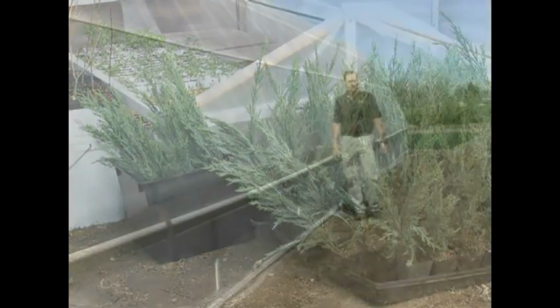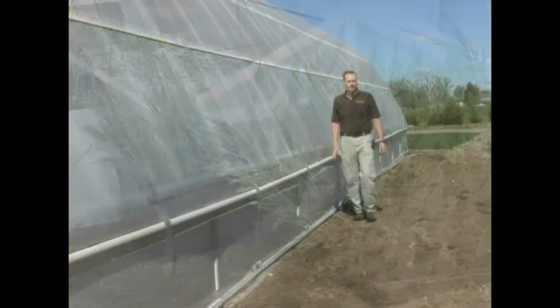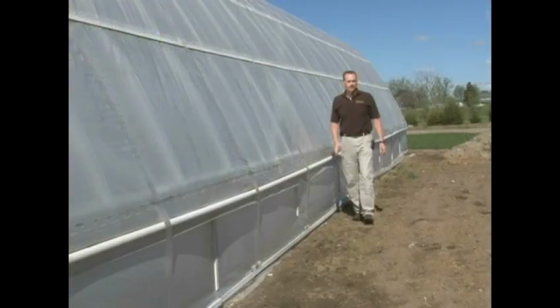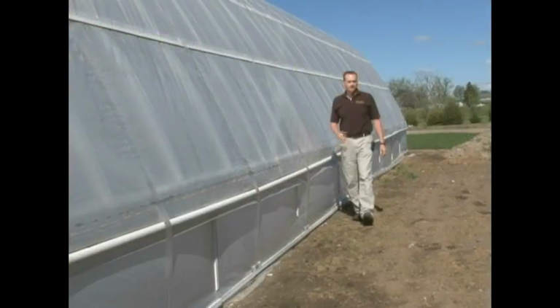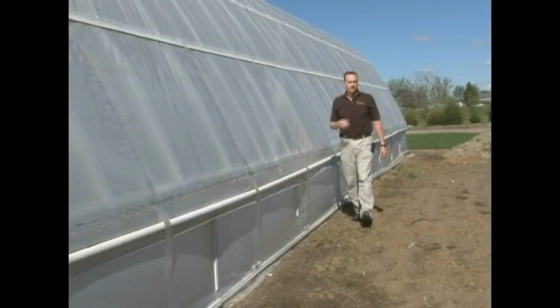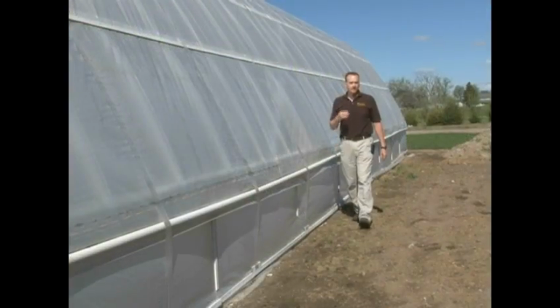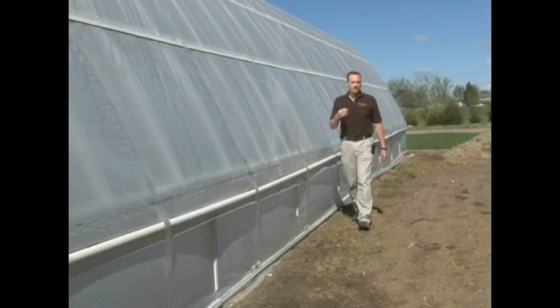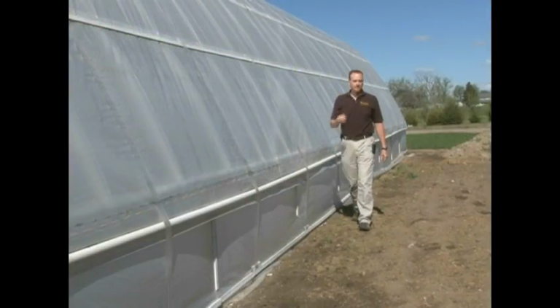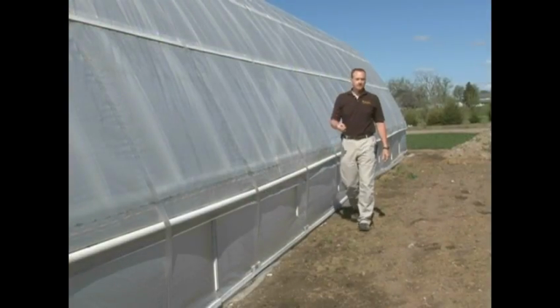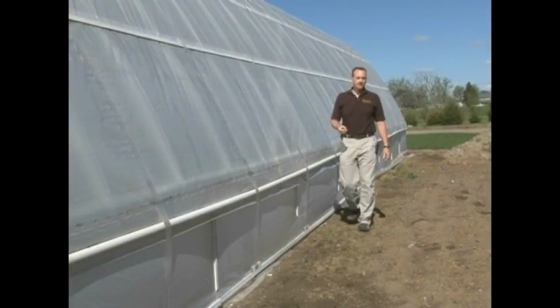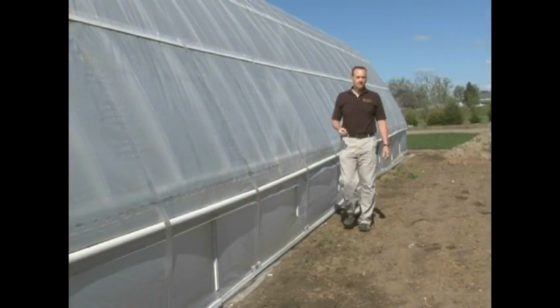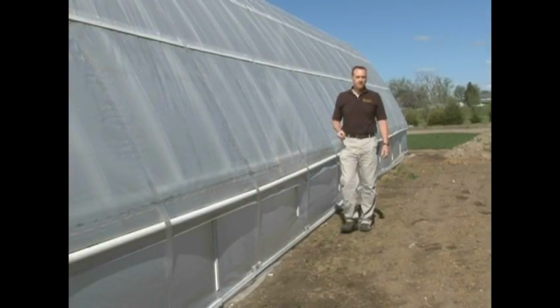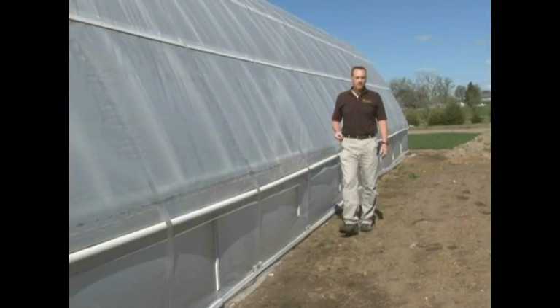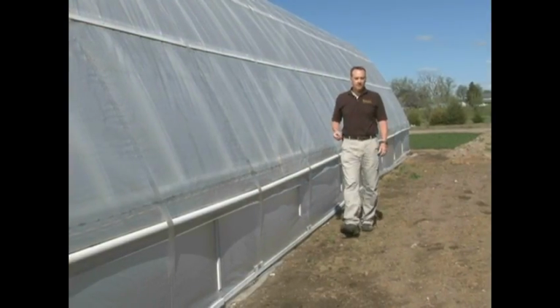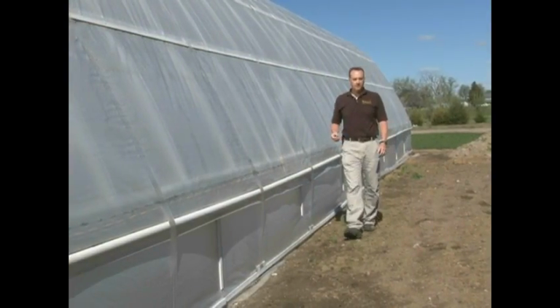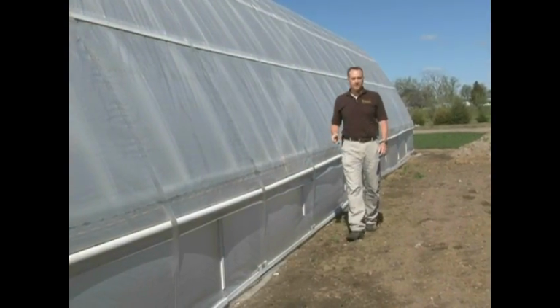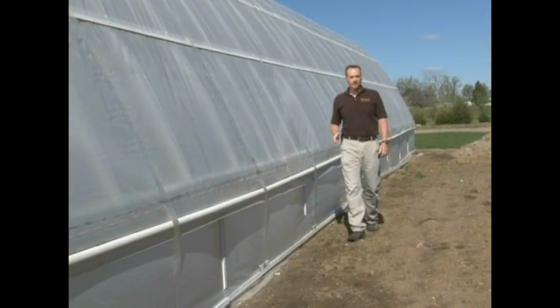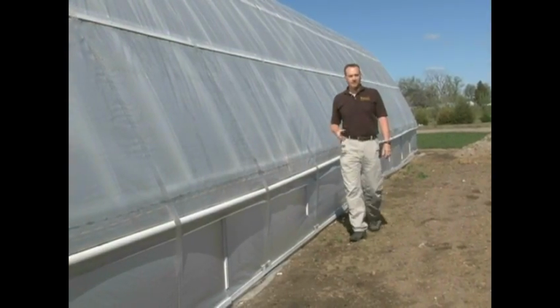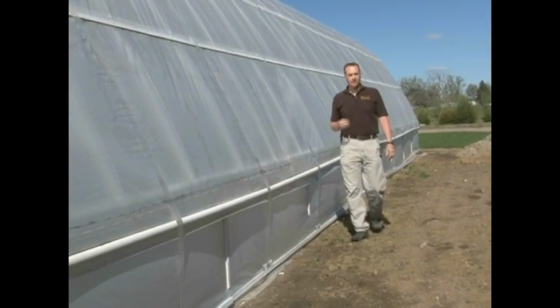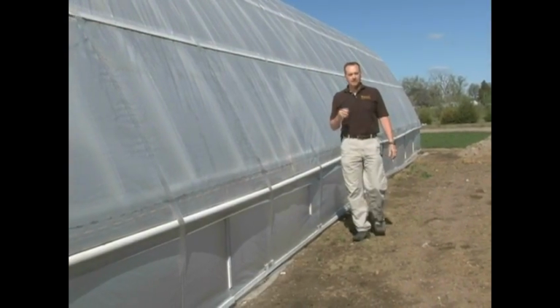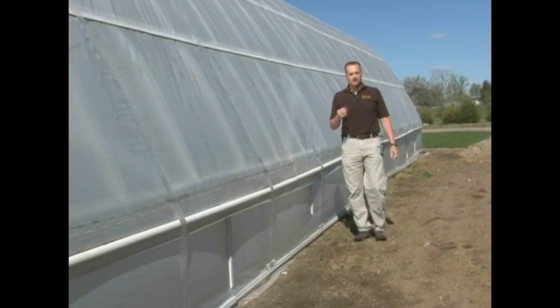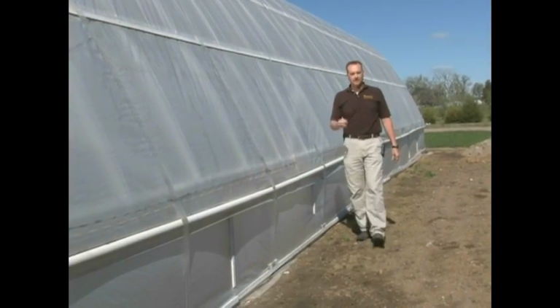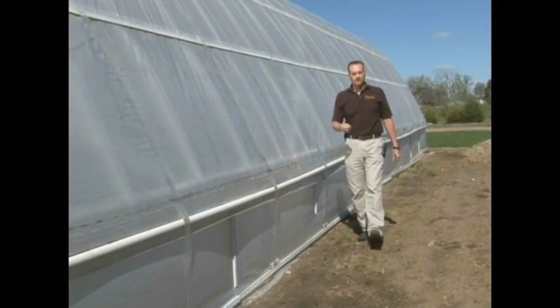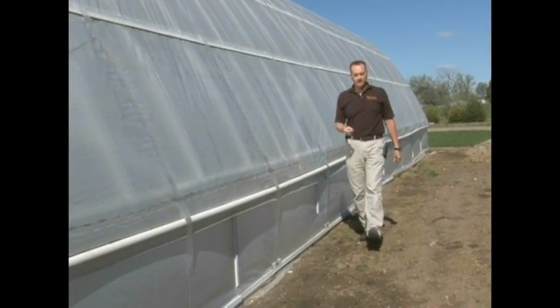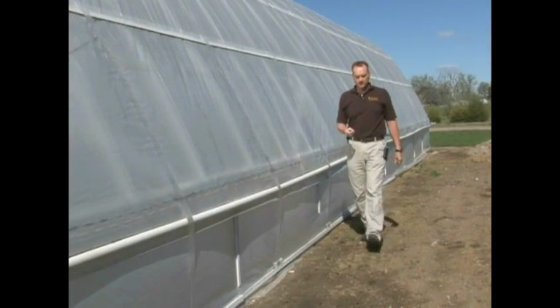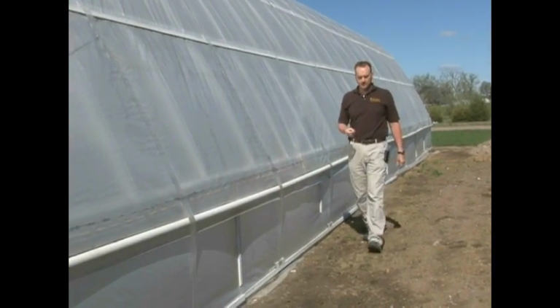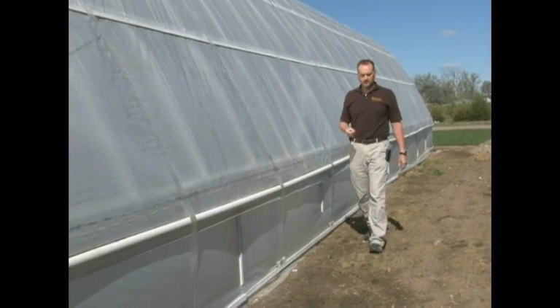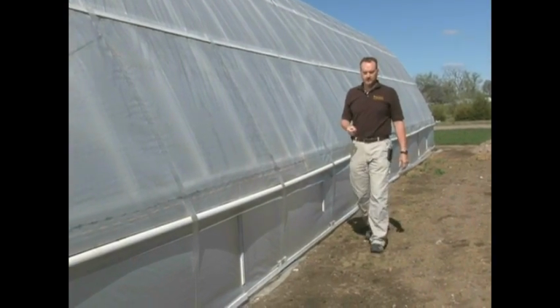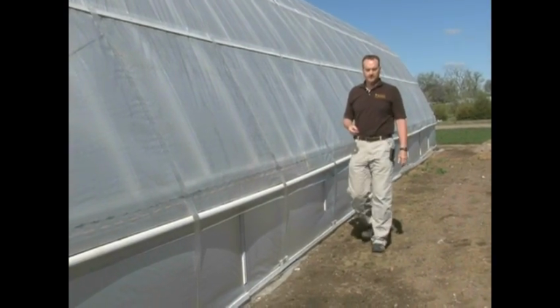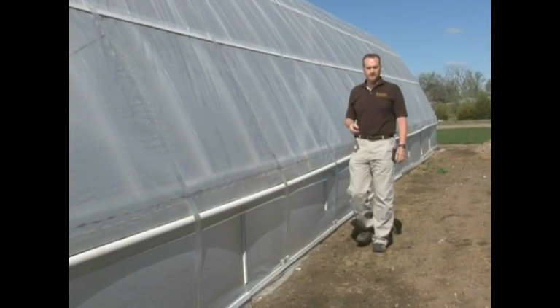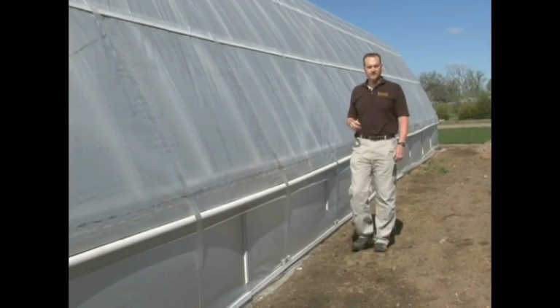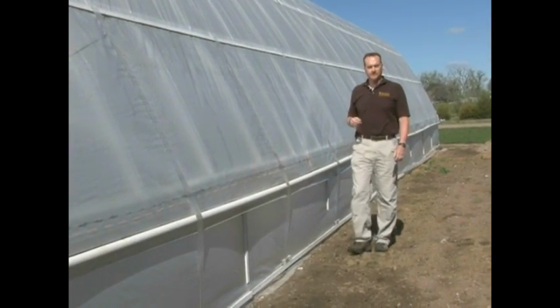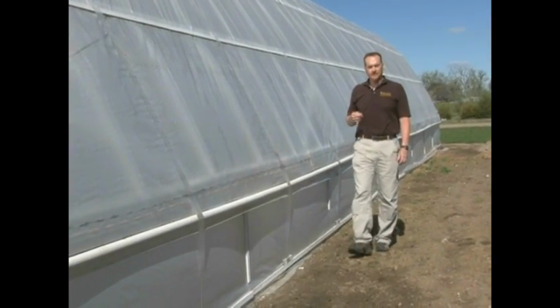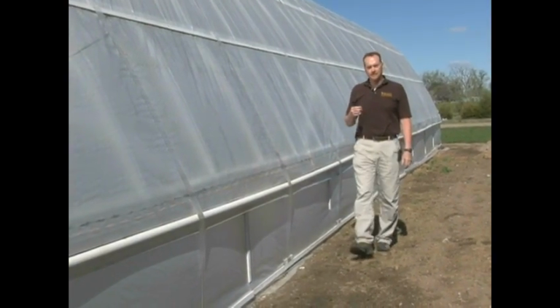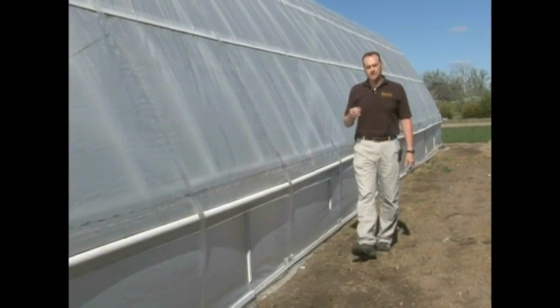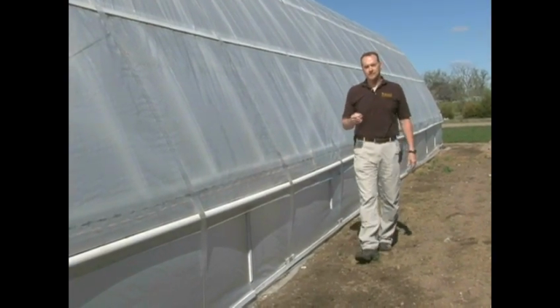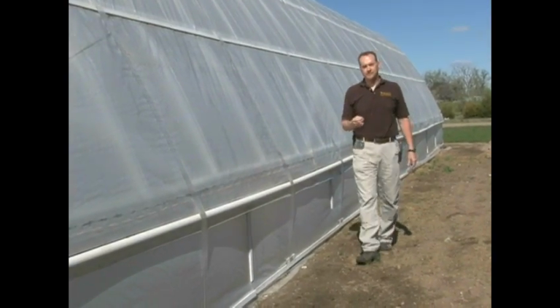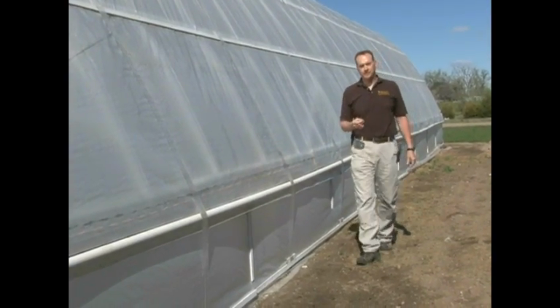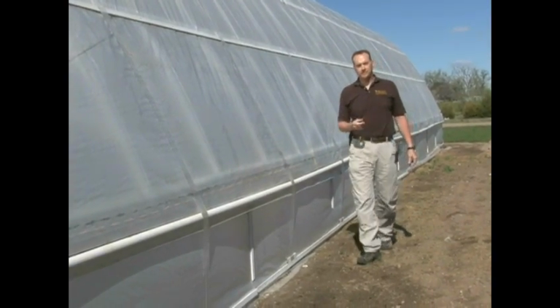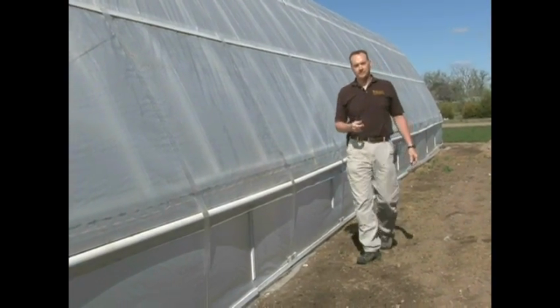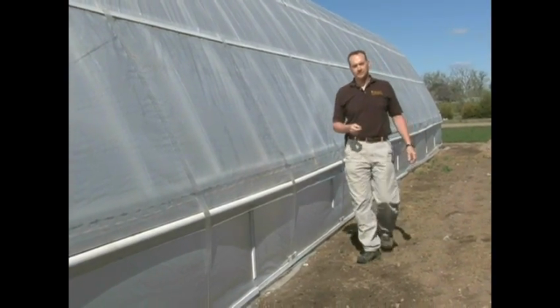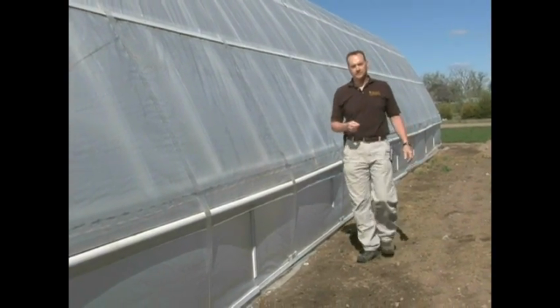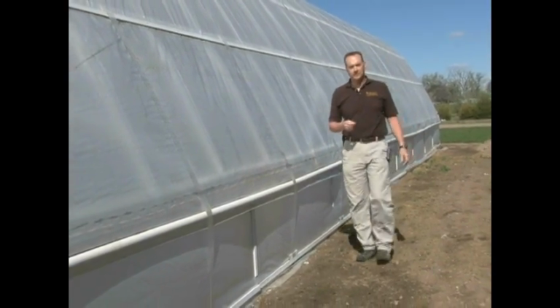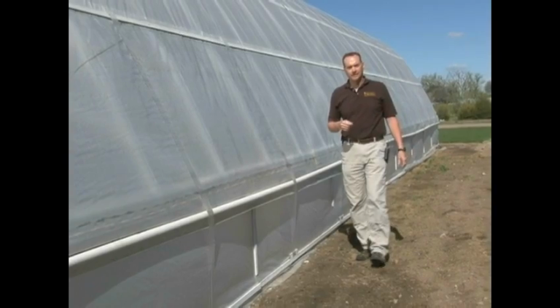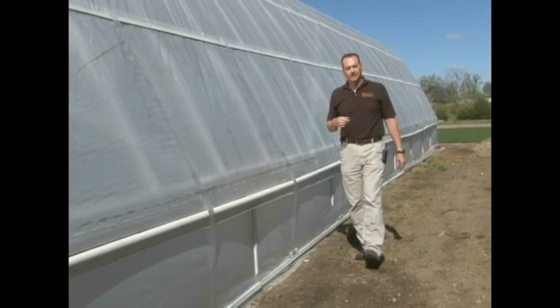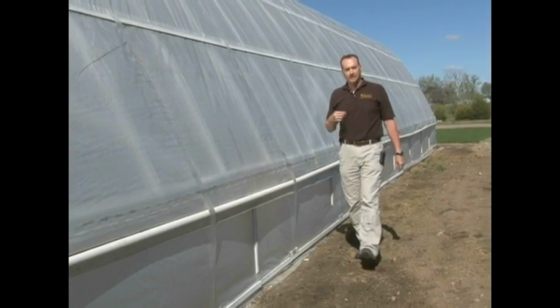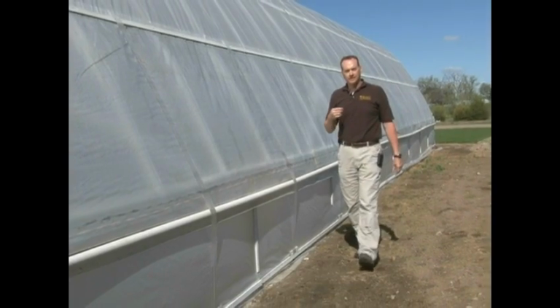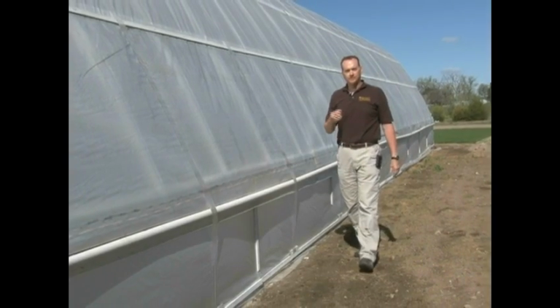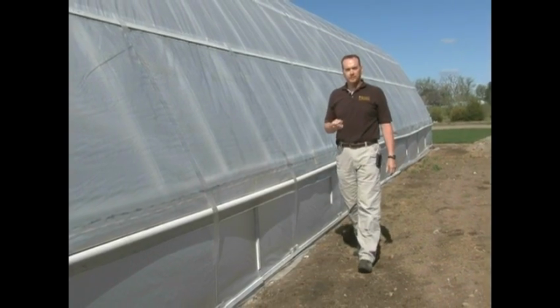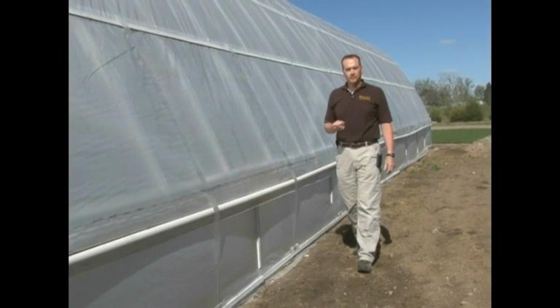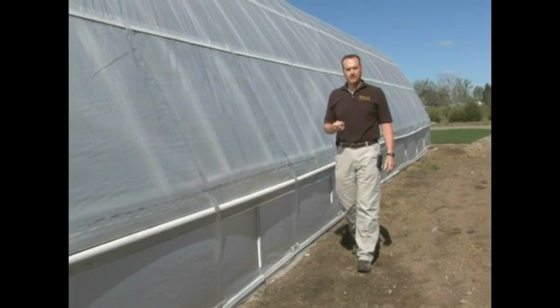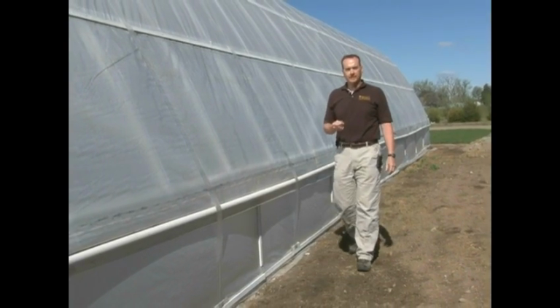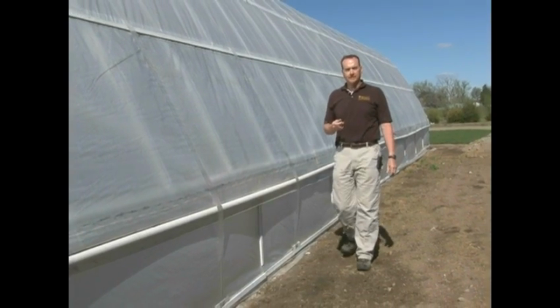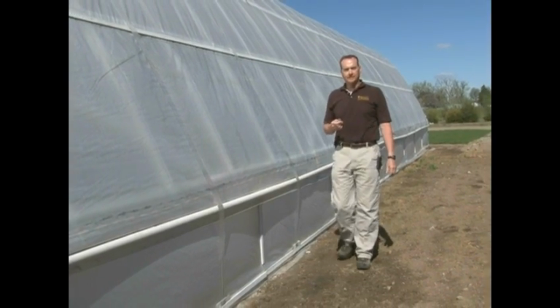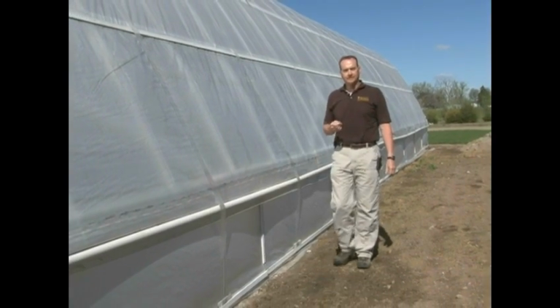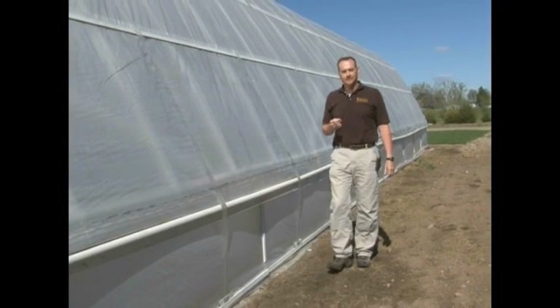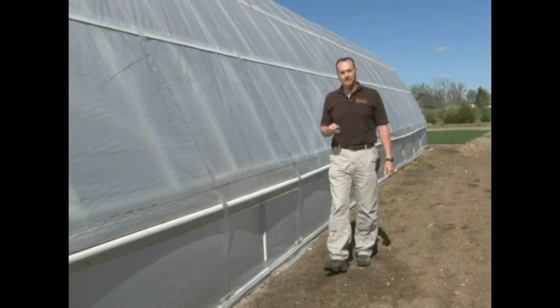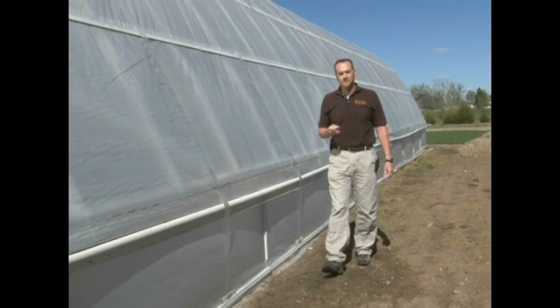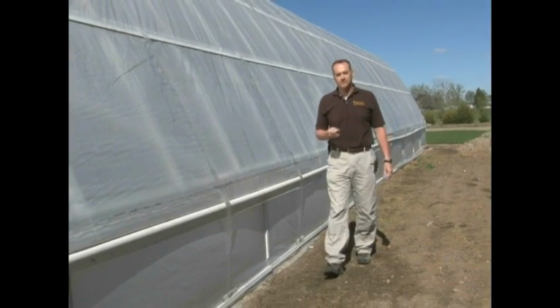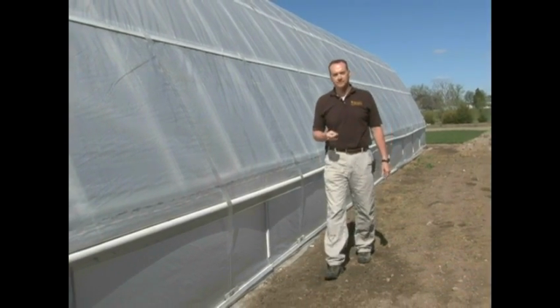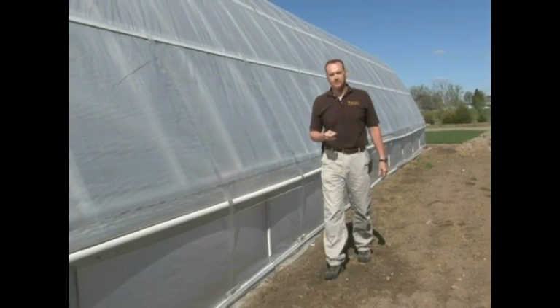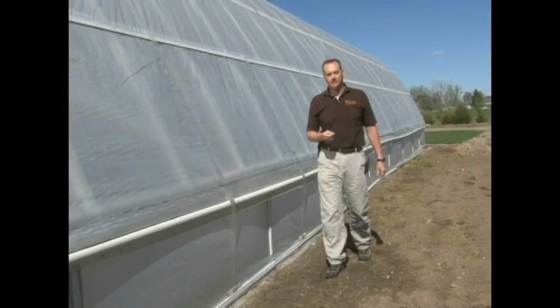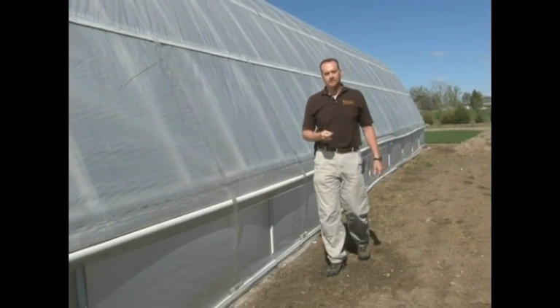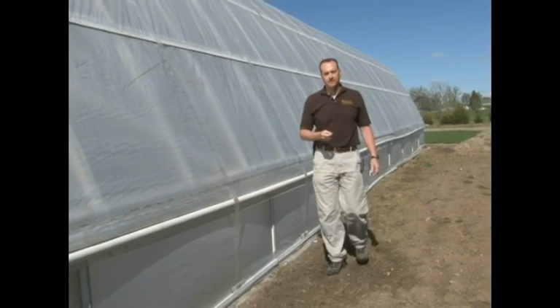For the University of Wyoming Cooperative Extension Service, I'm Jeff Edwards exploring the nature of Wyoming.